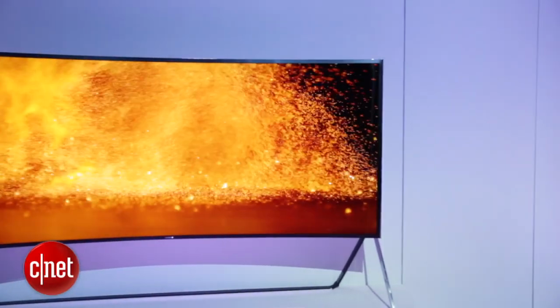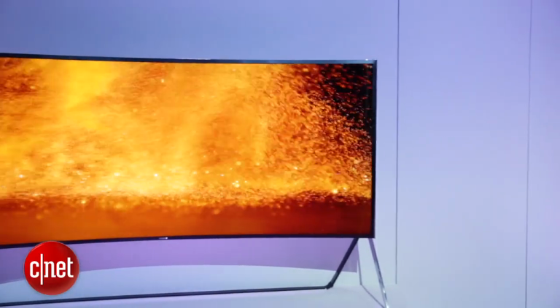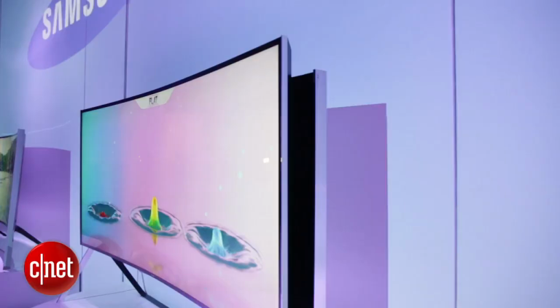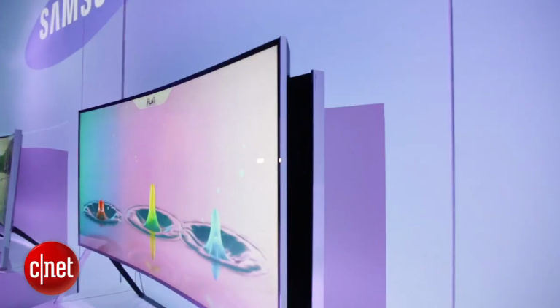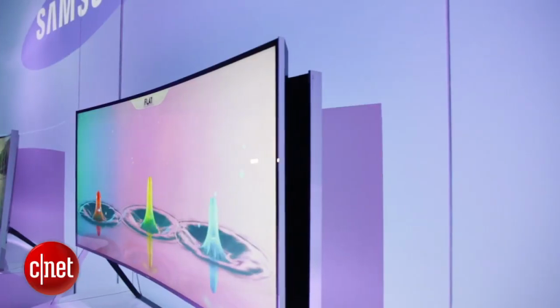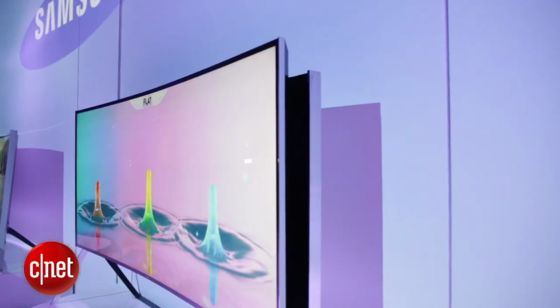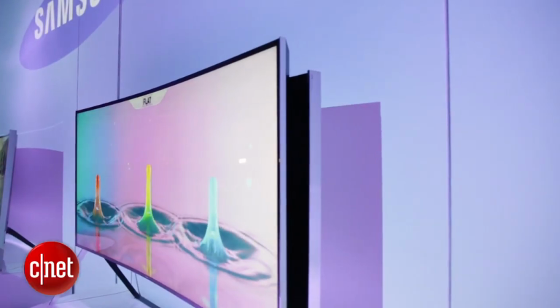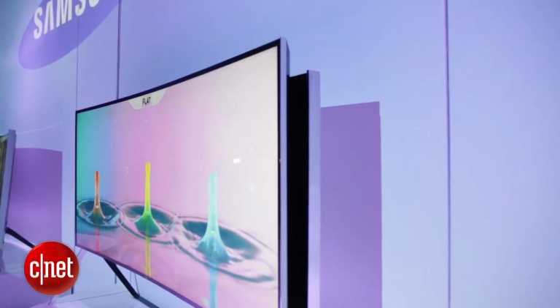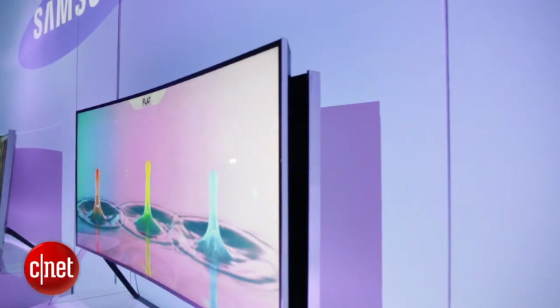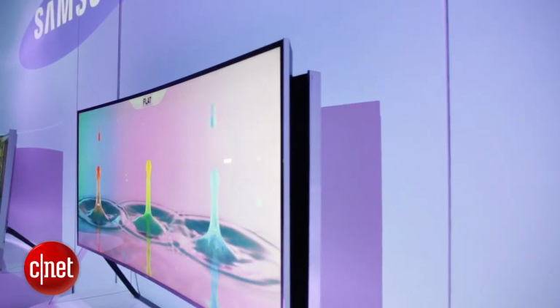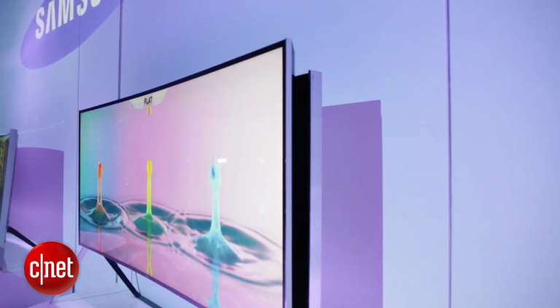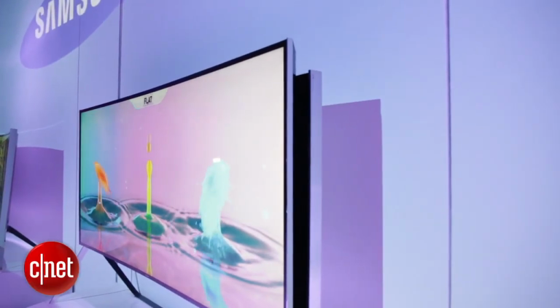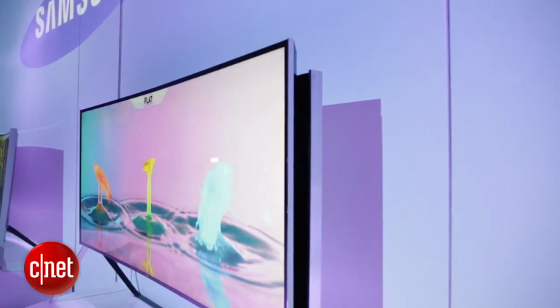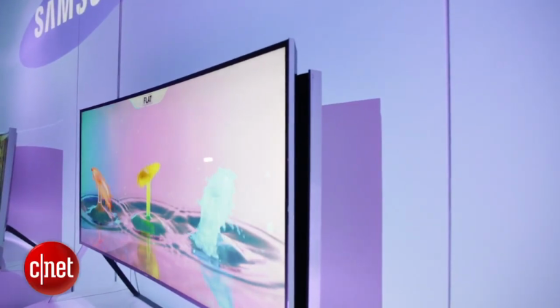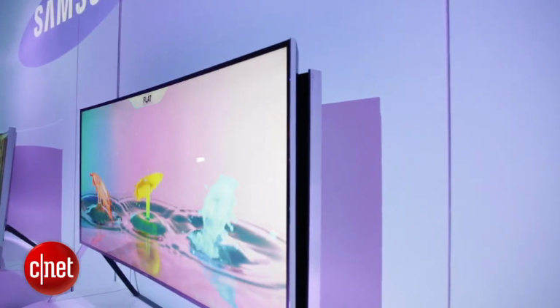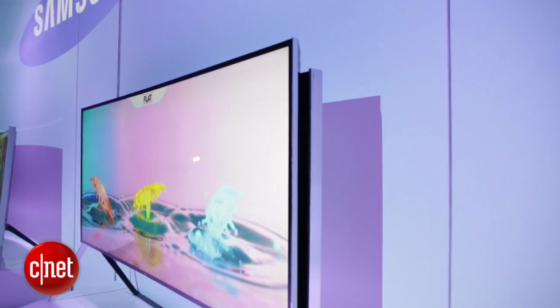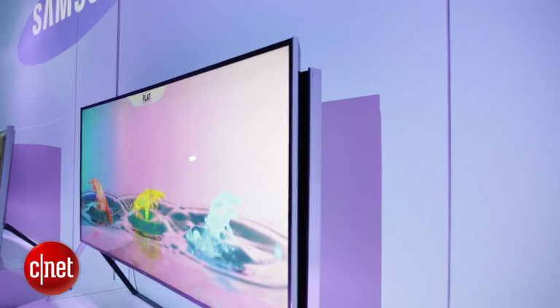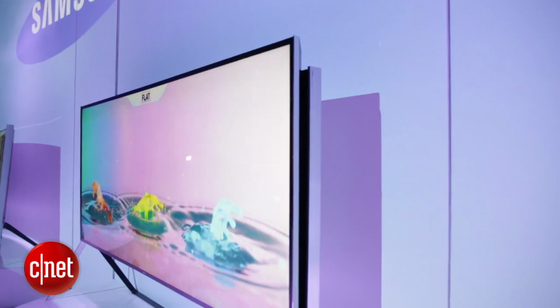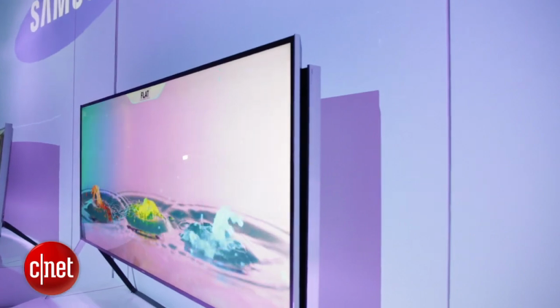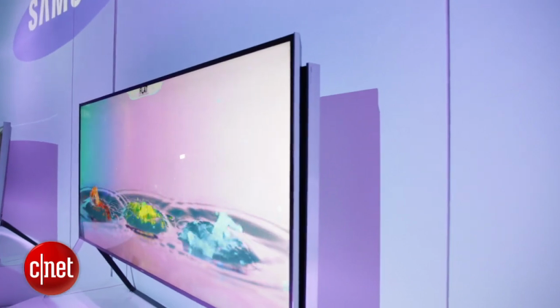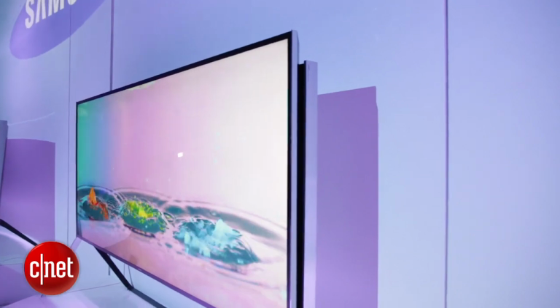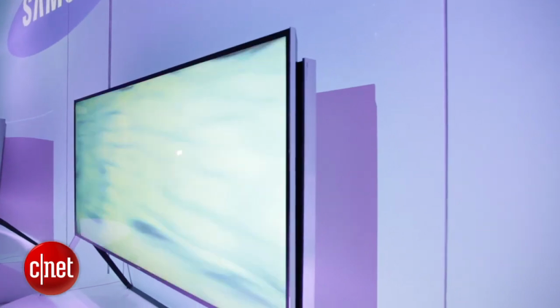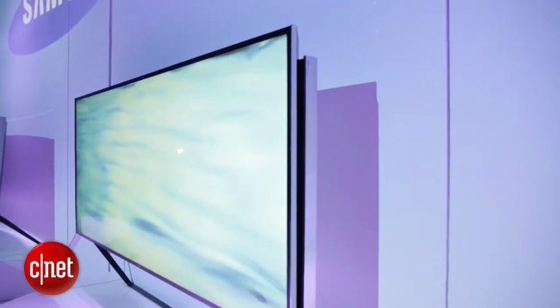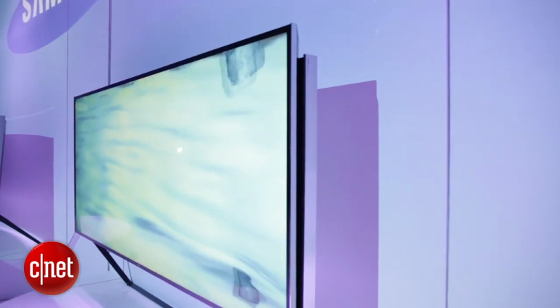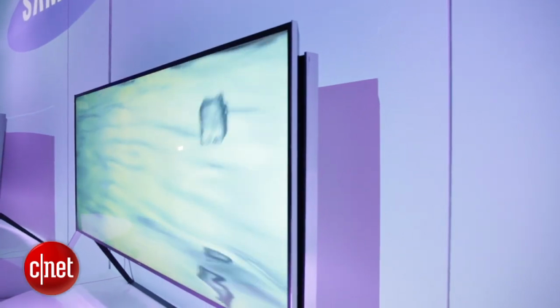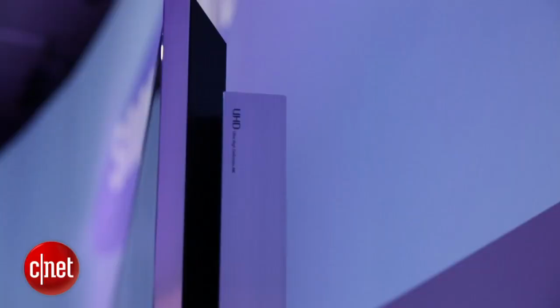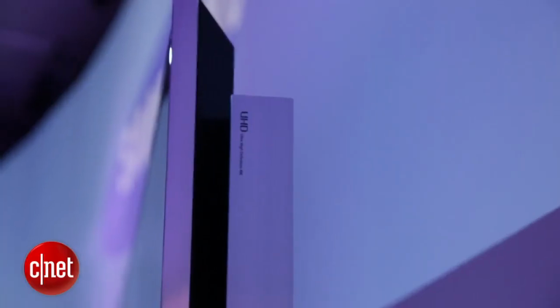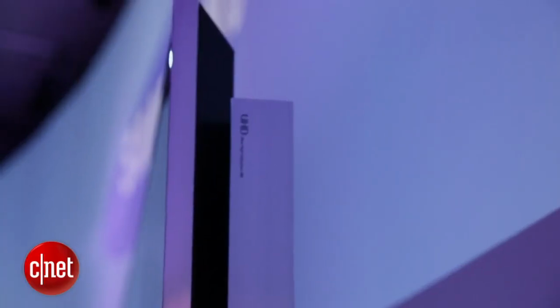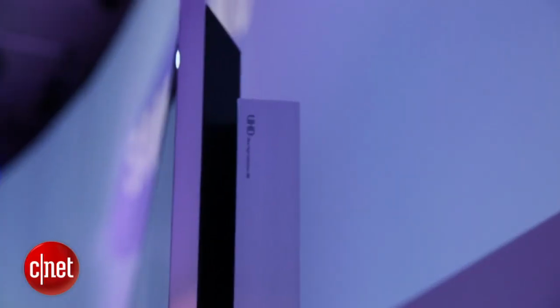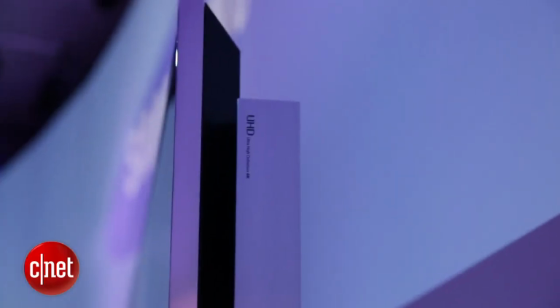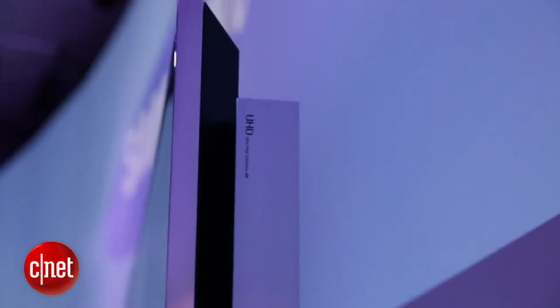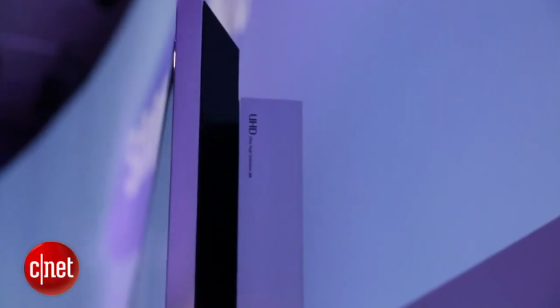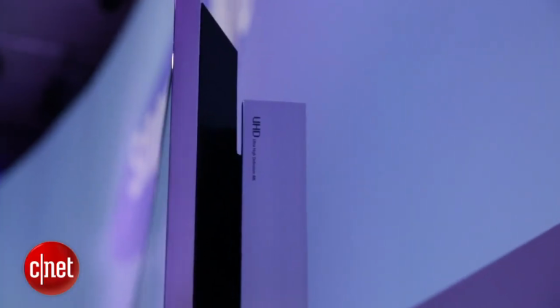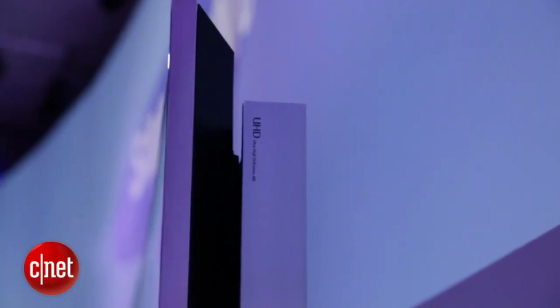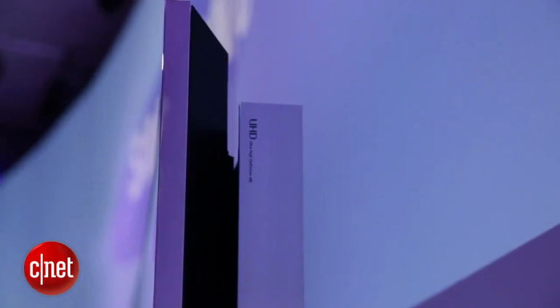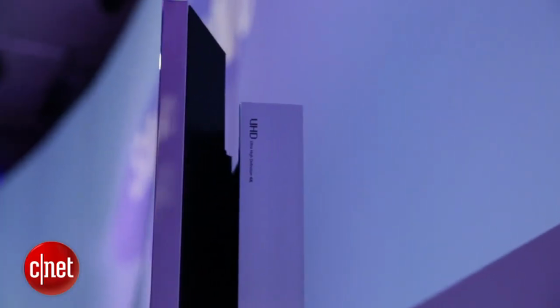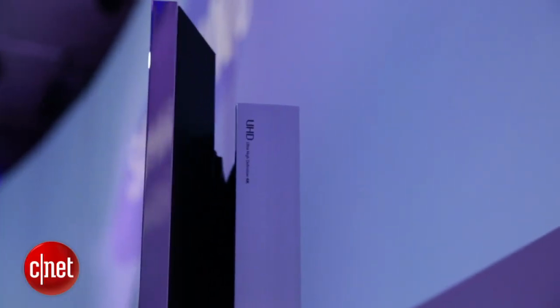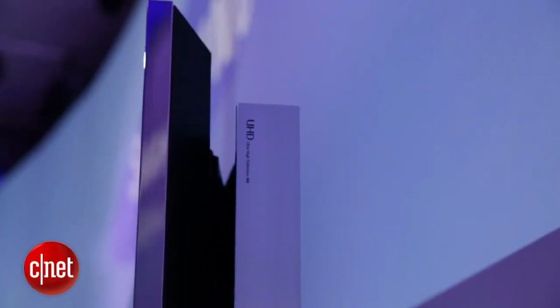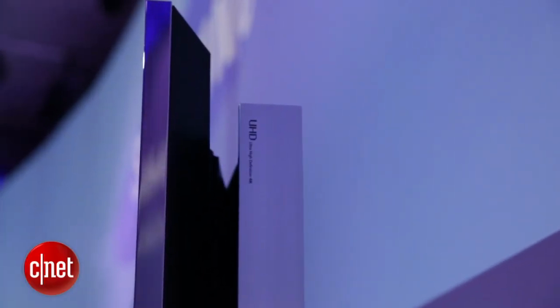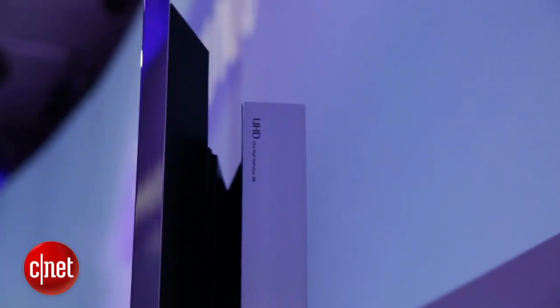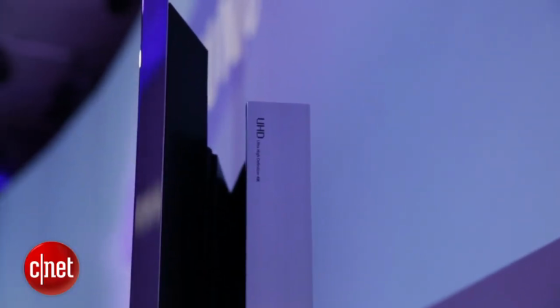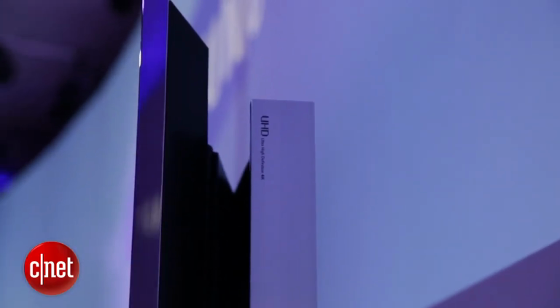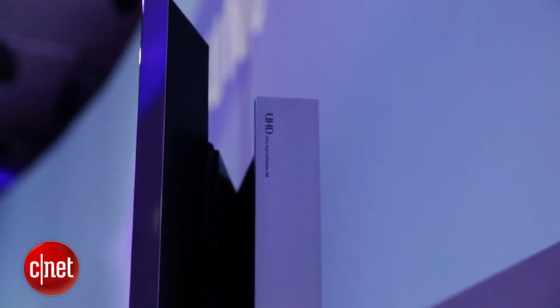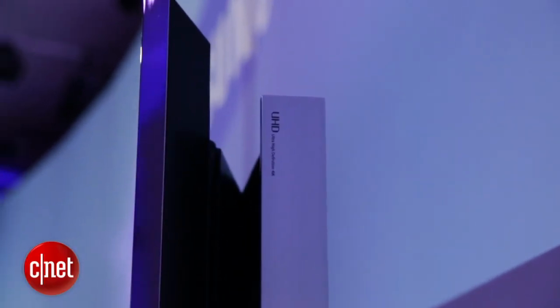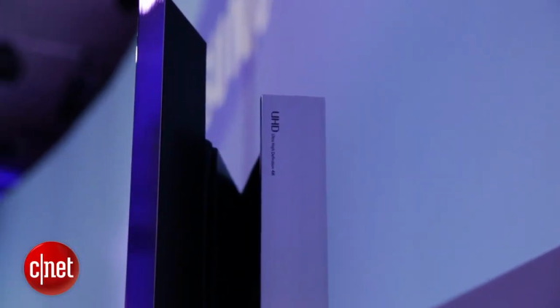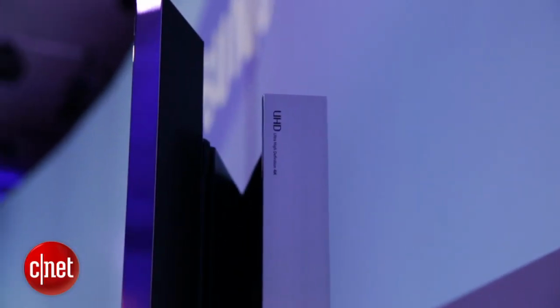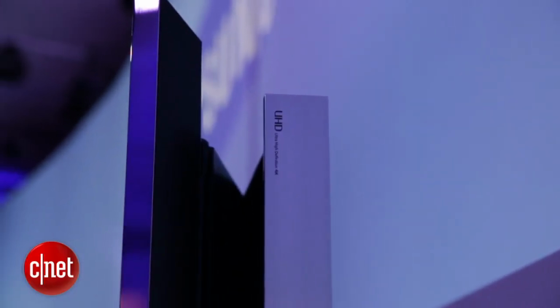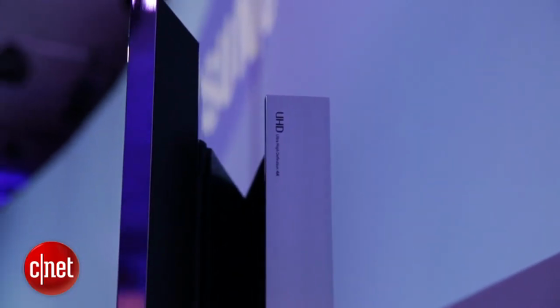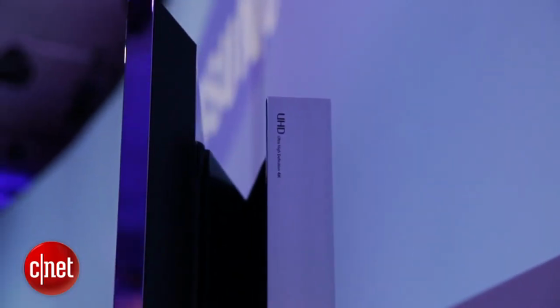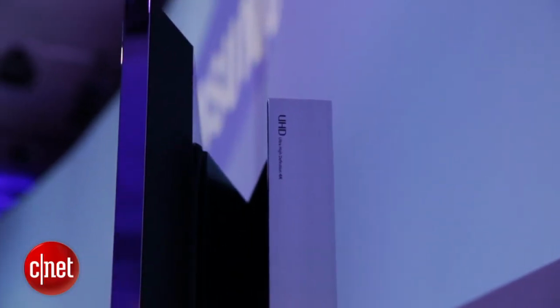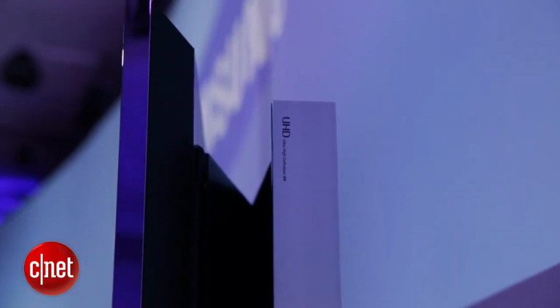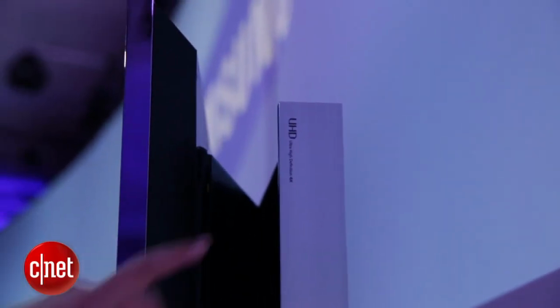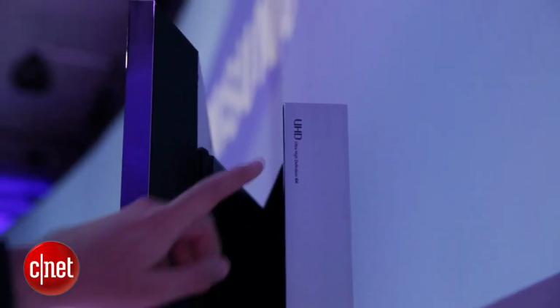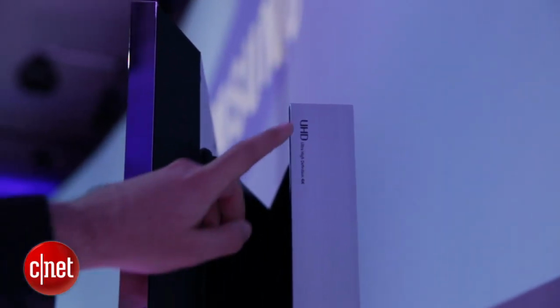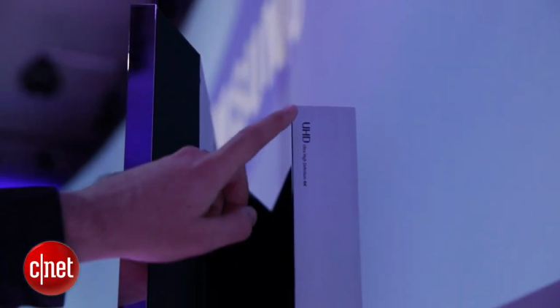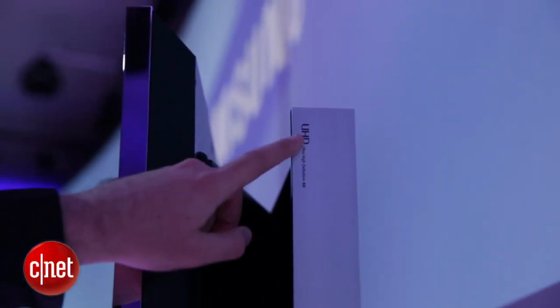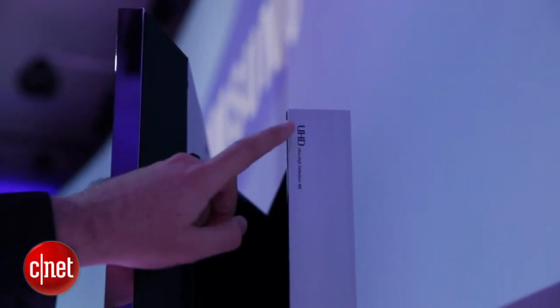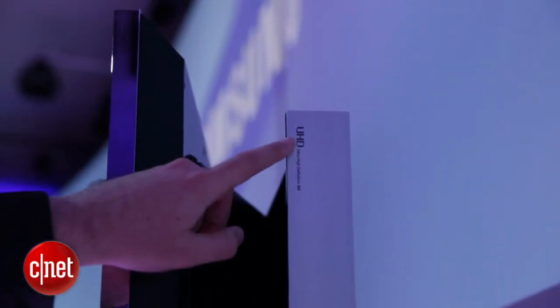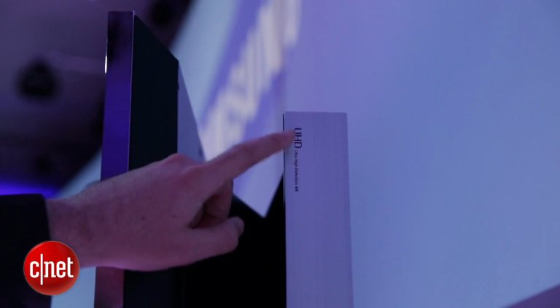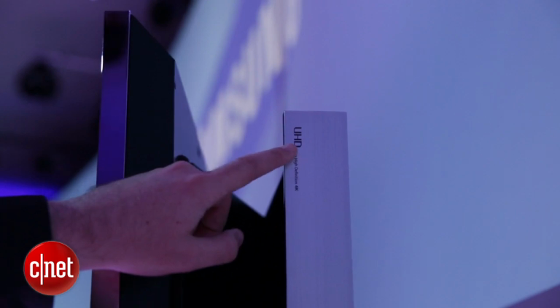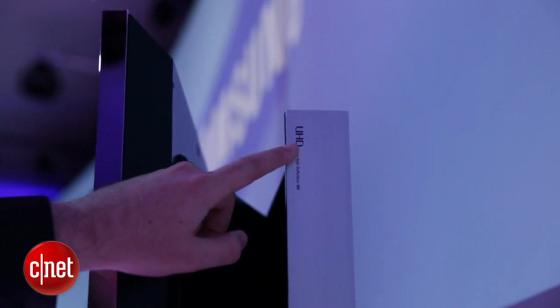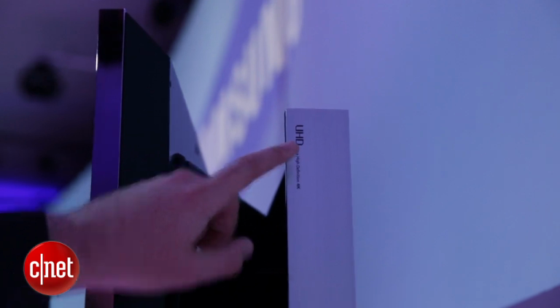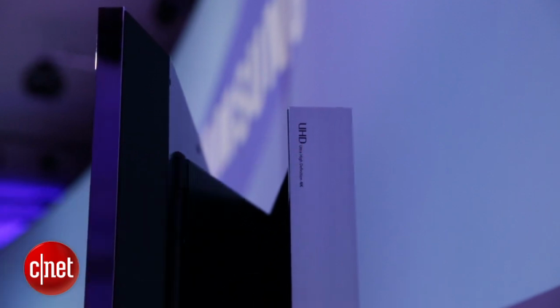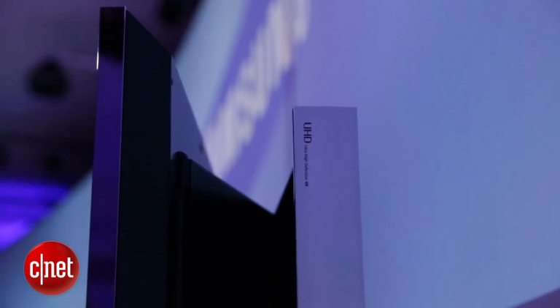It's got a 21.9 aspect ratio, and of course apart from the bendable screen, it's packed with other television tech to try and give you a really good viewing experience.